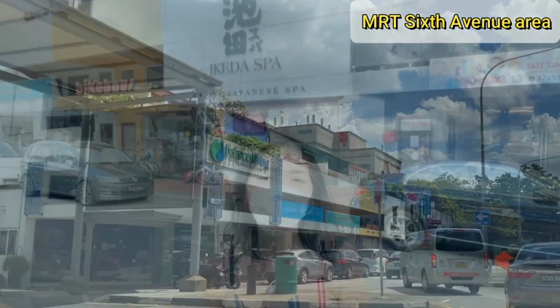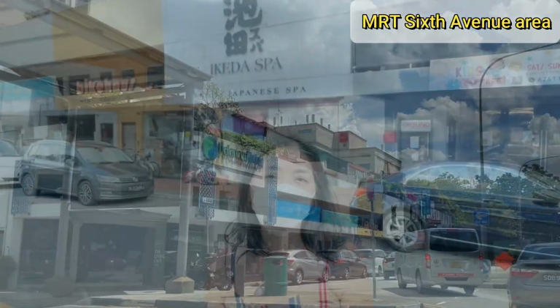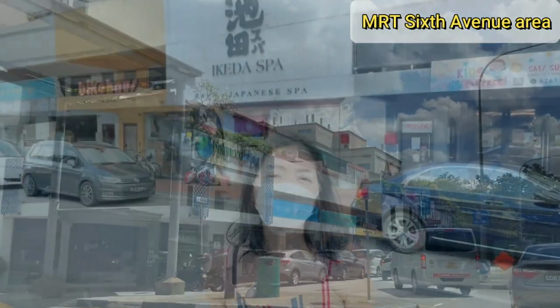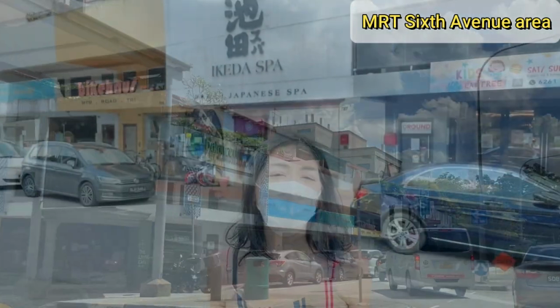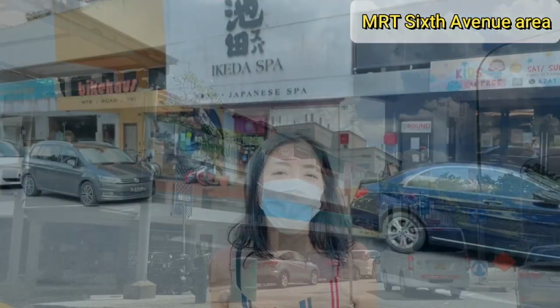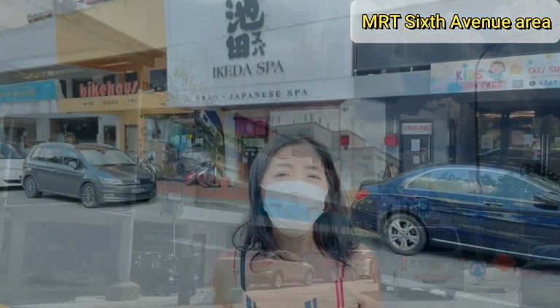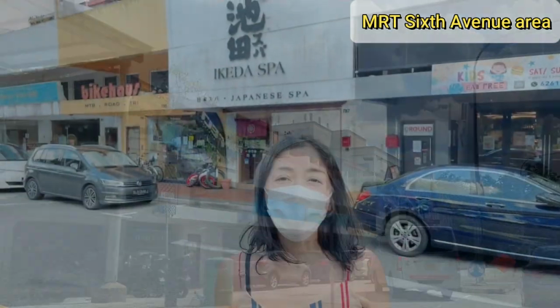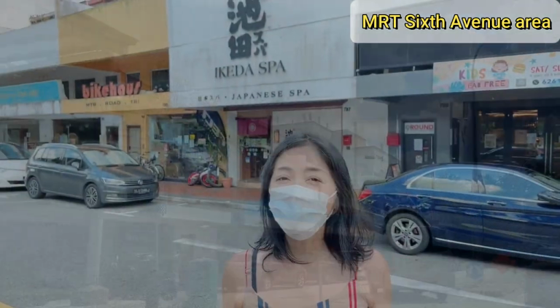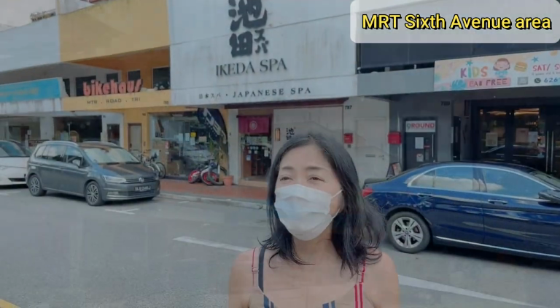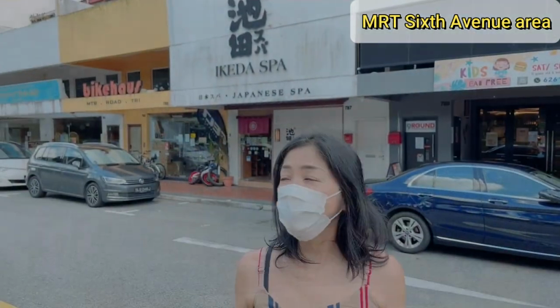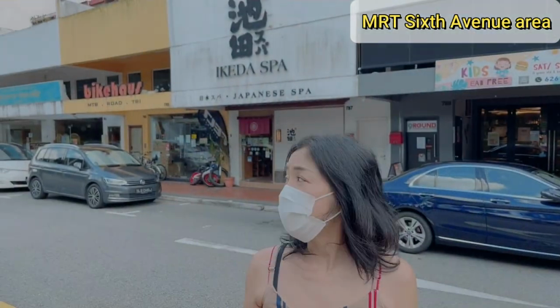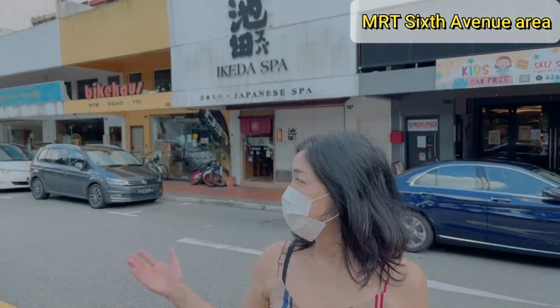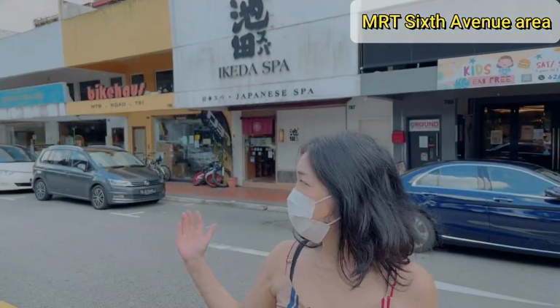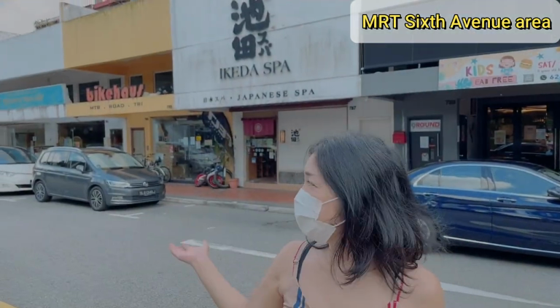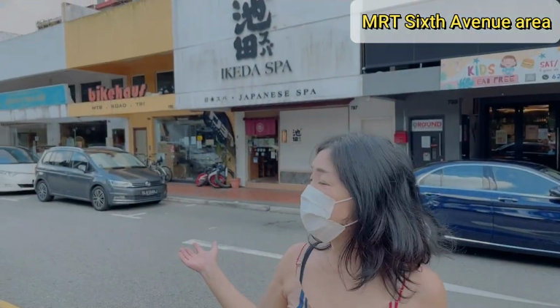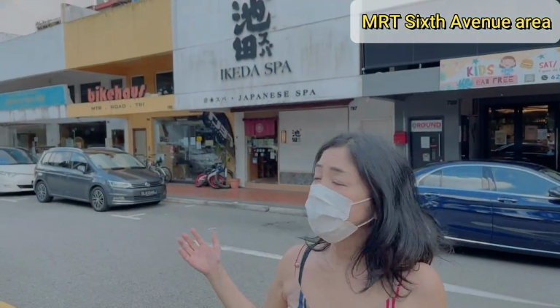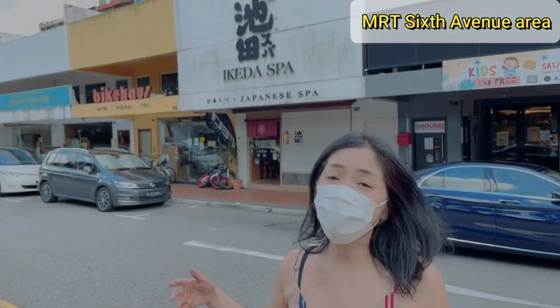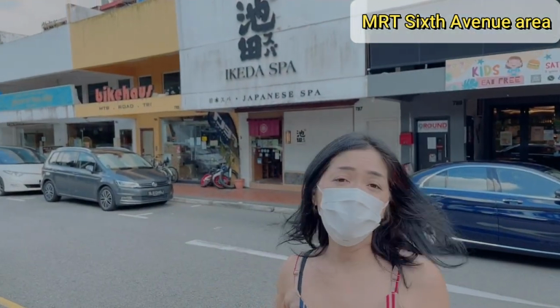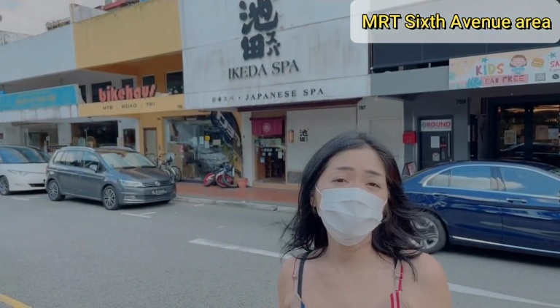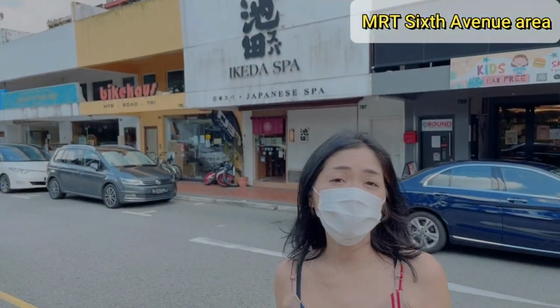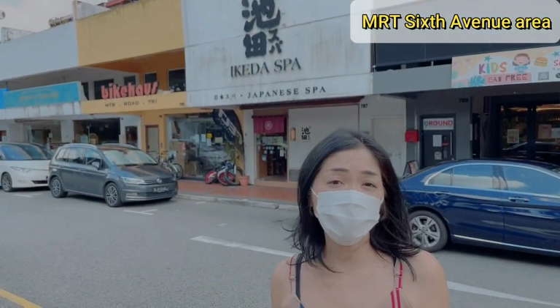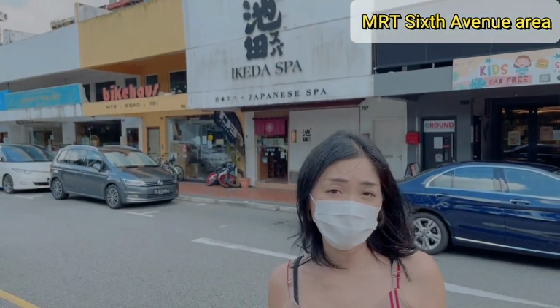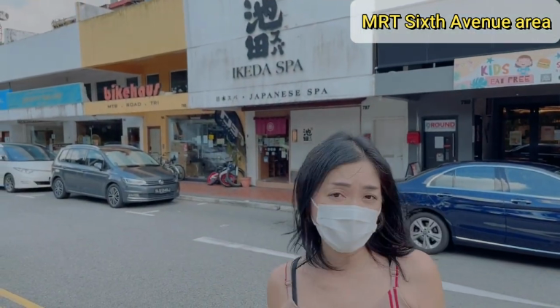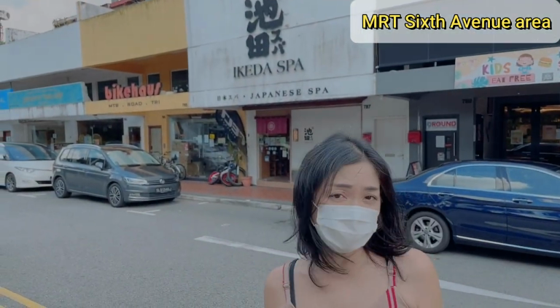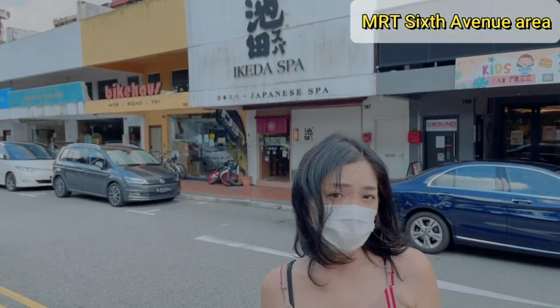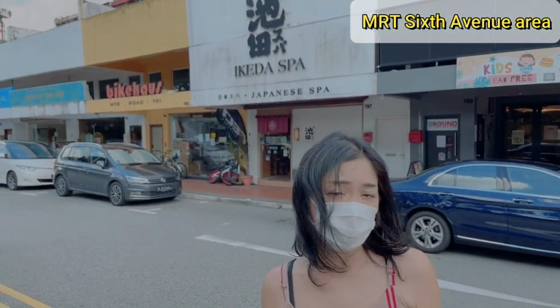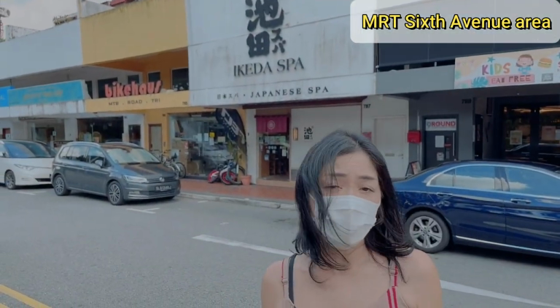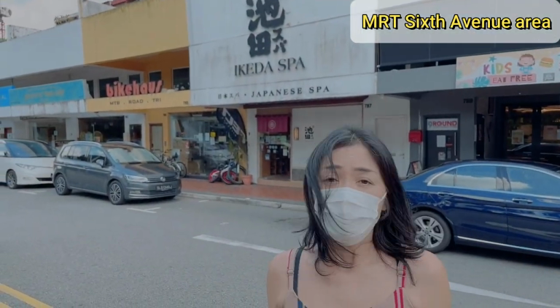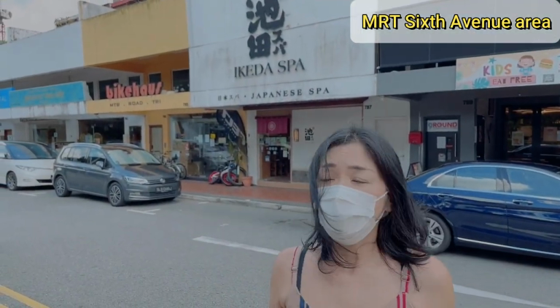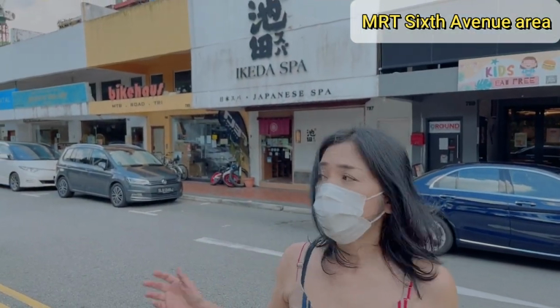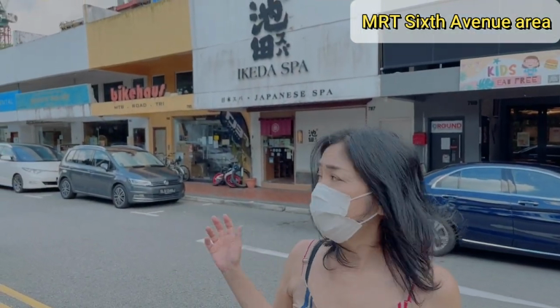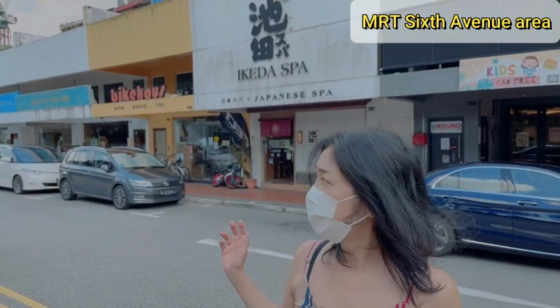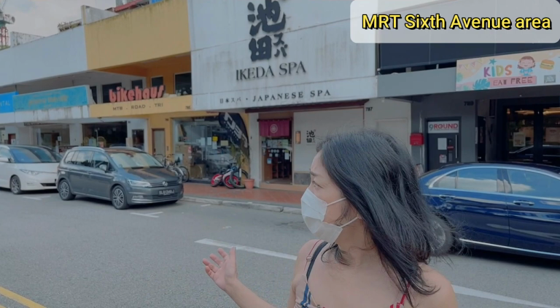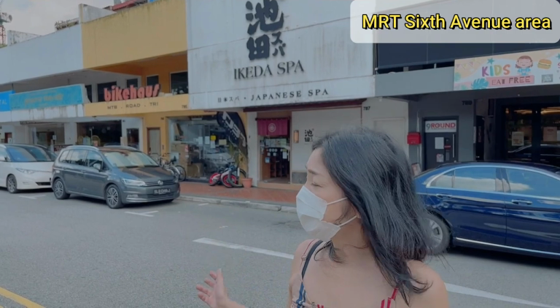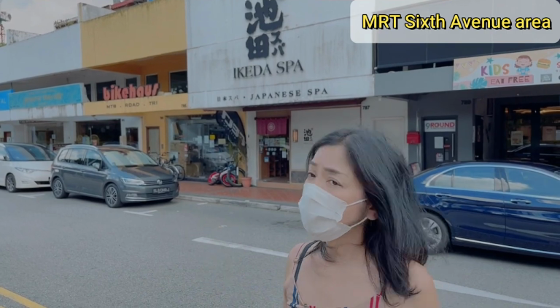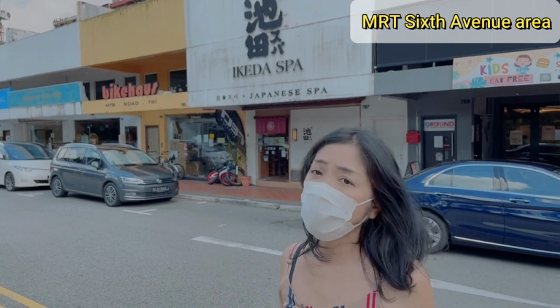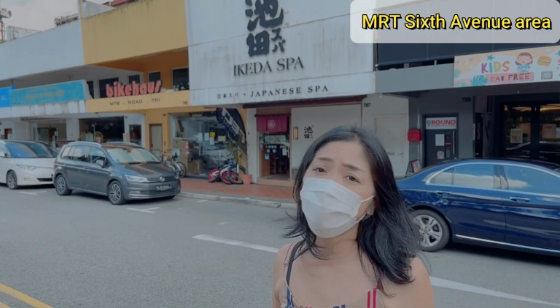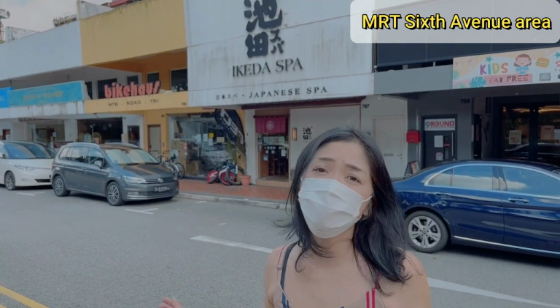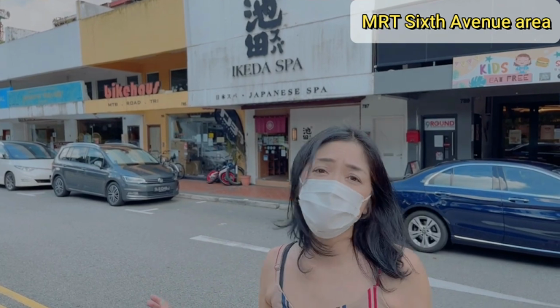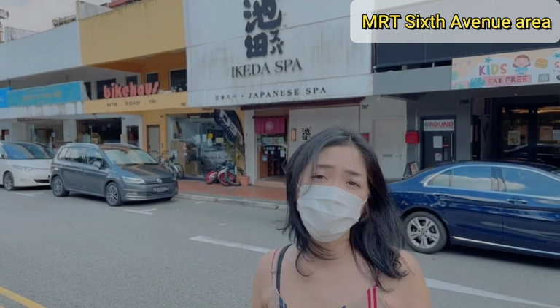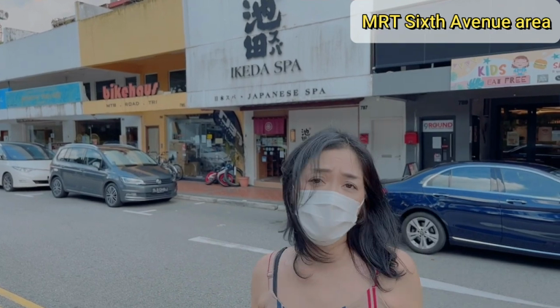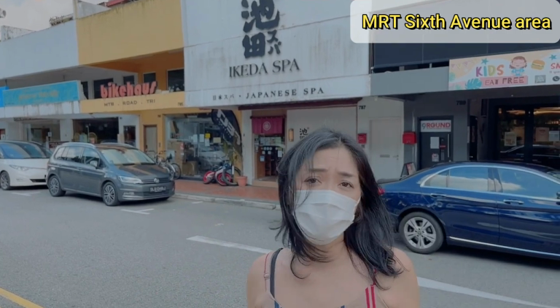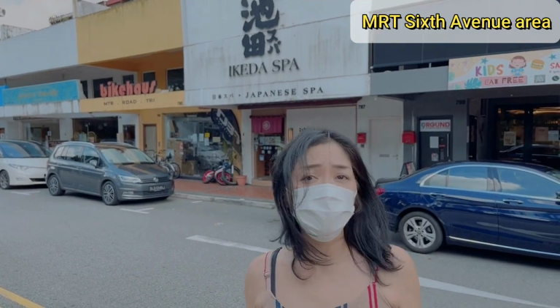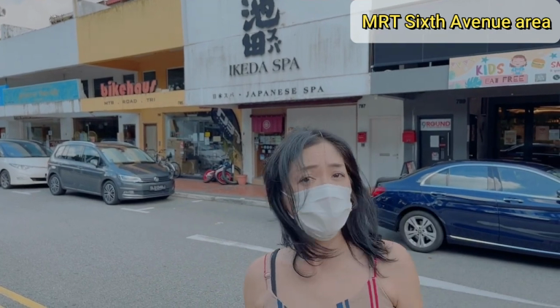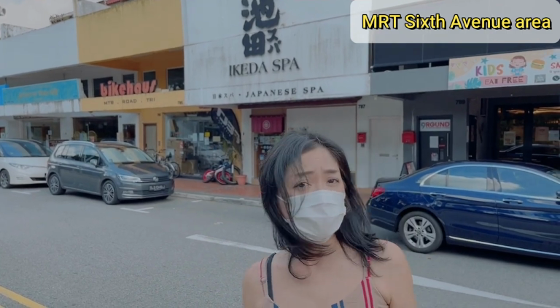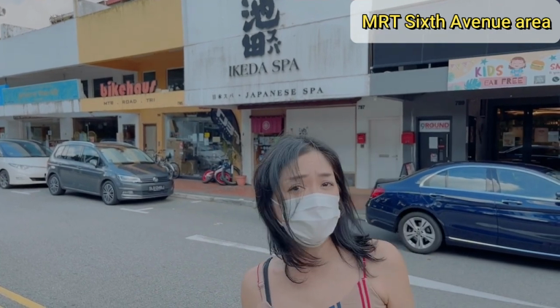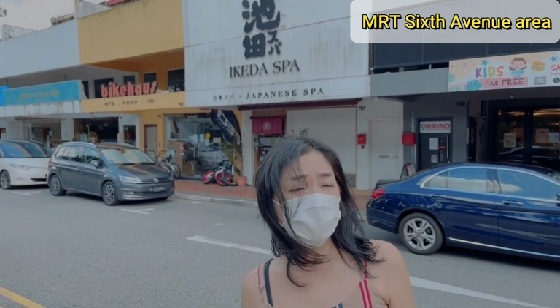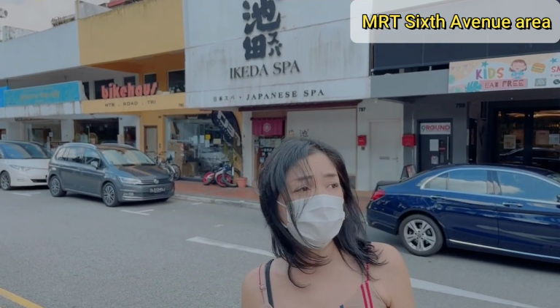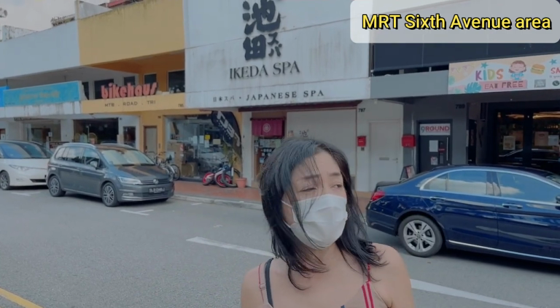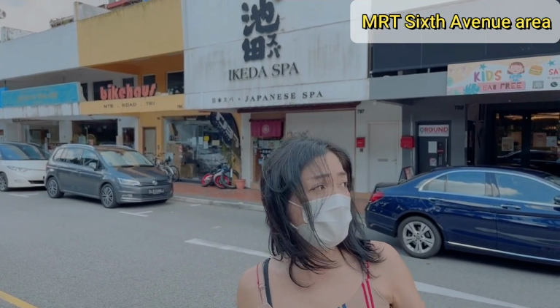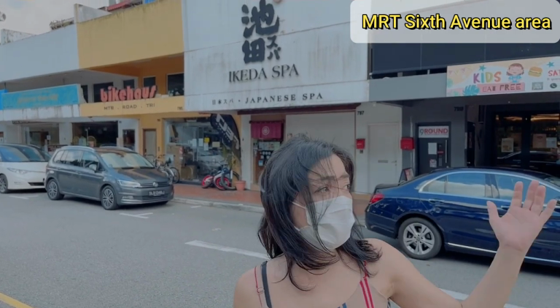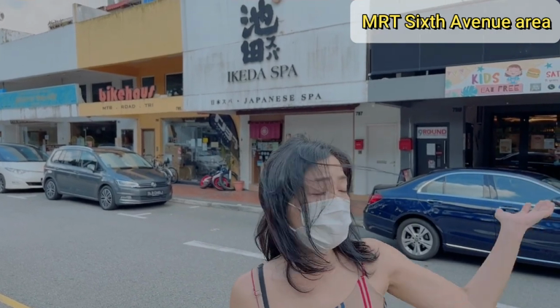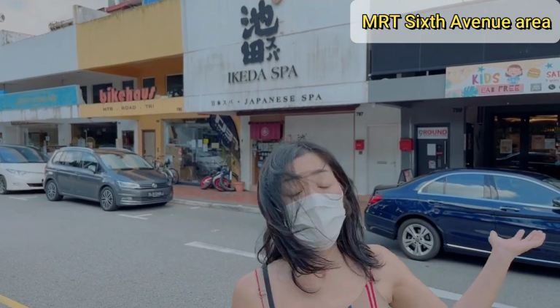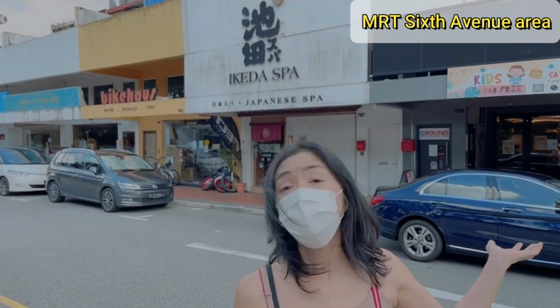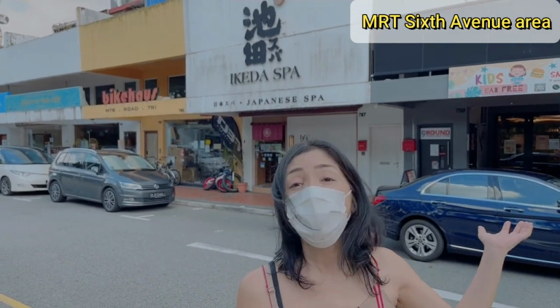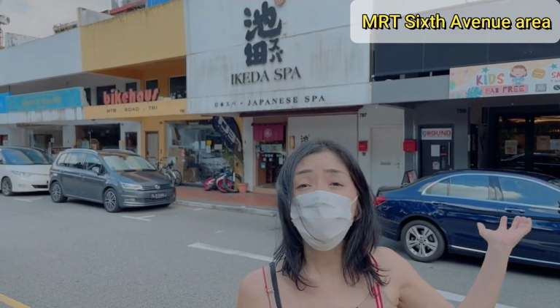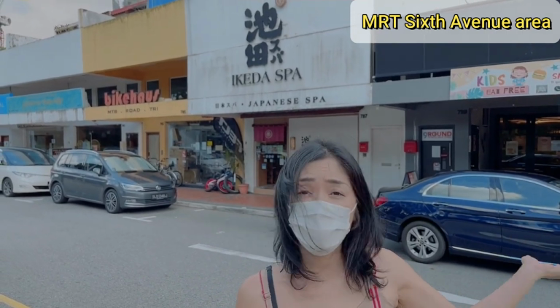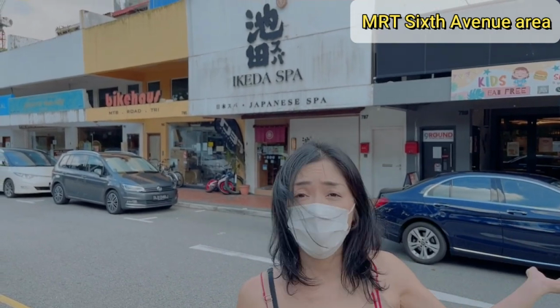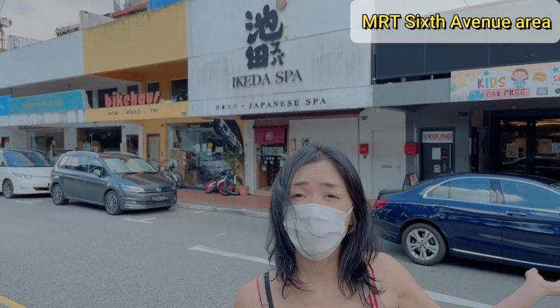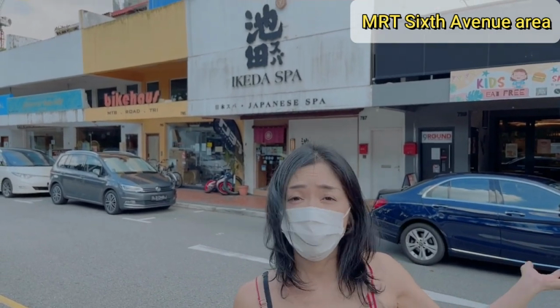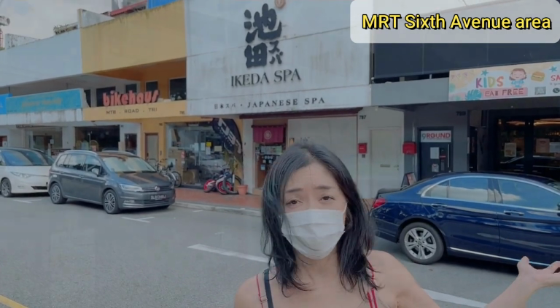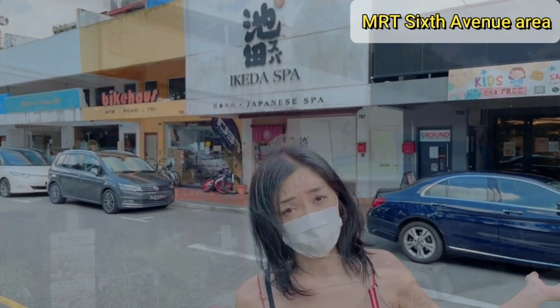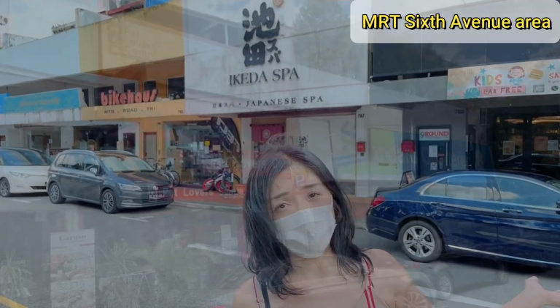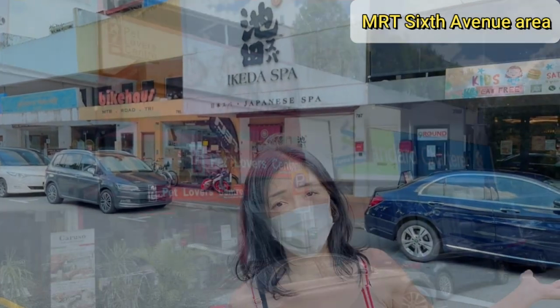I'm standing right next to MRT 6th Avenue. There are many shops, cafes, restaurants, and a Cold Storage supermarket as well.